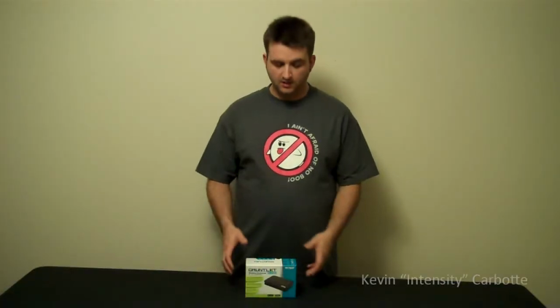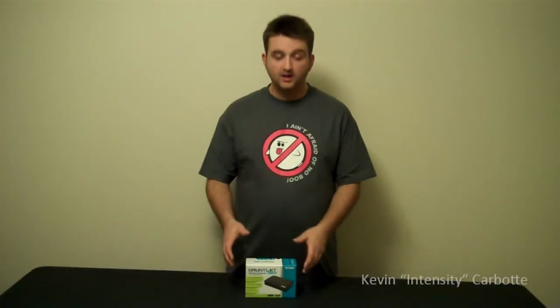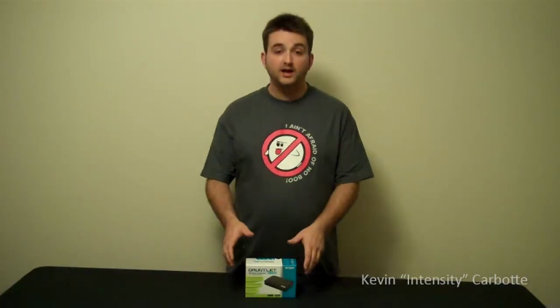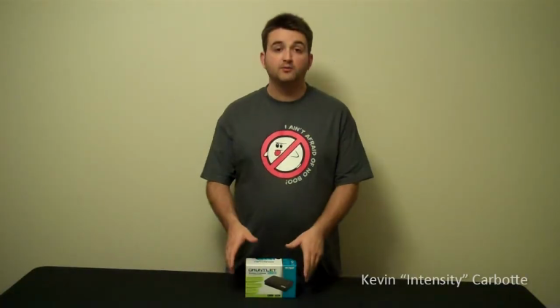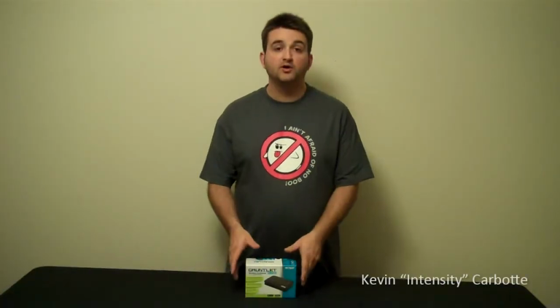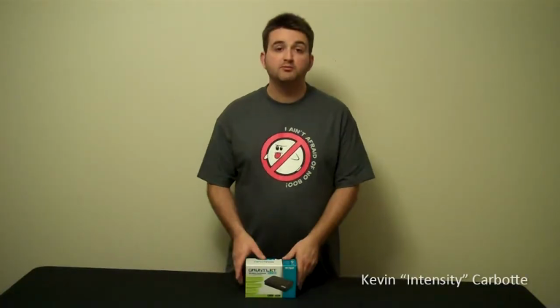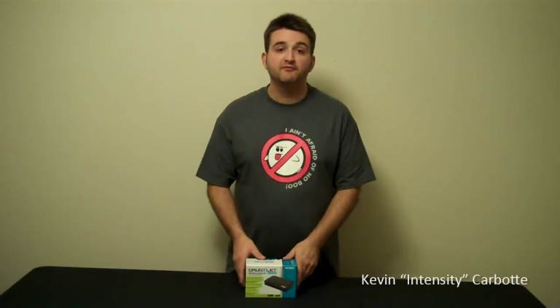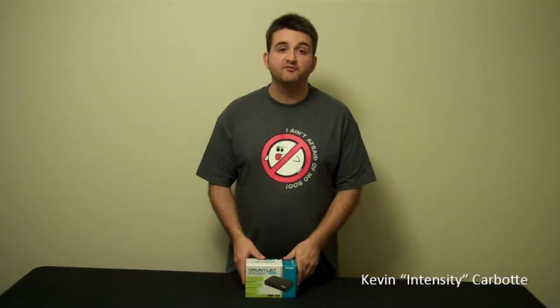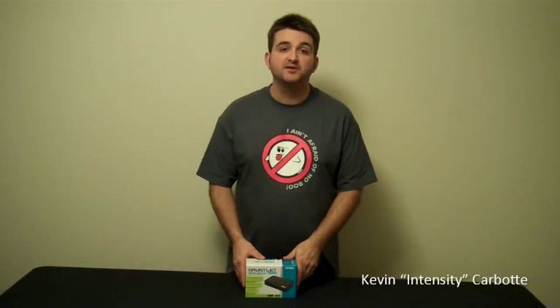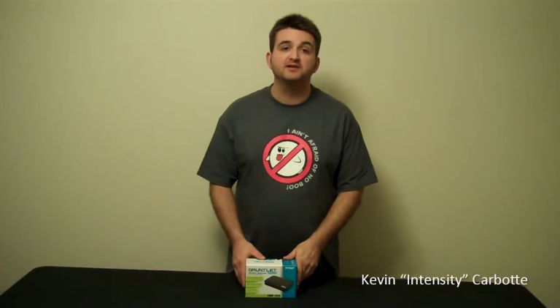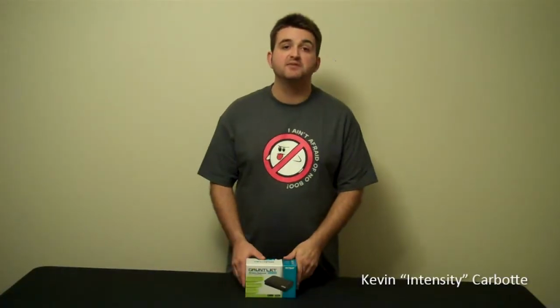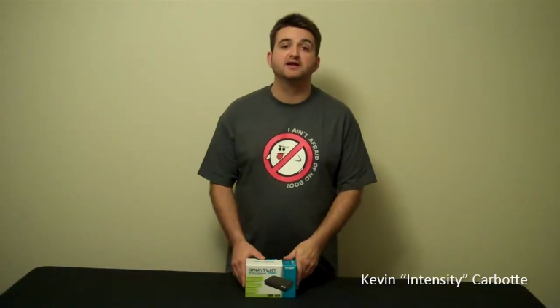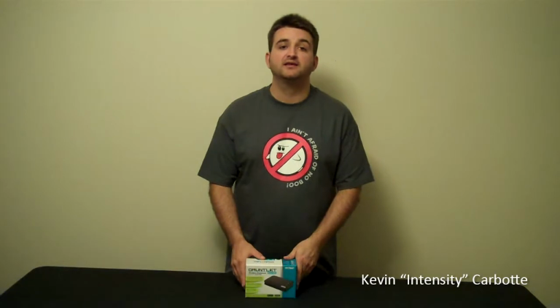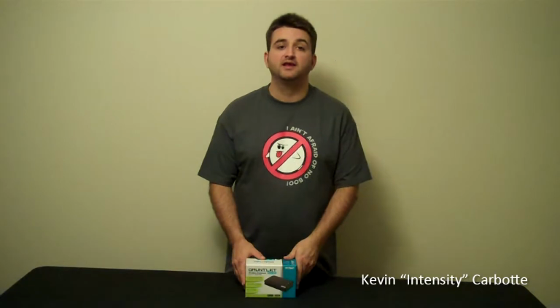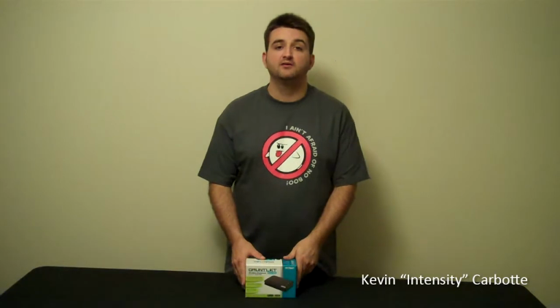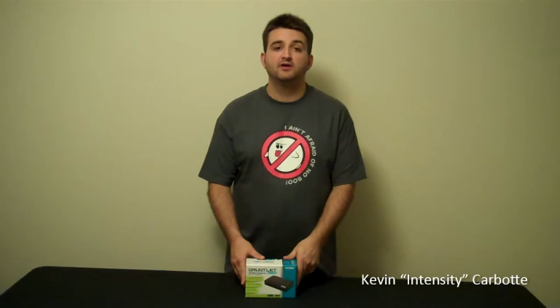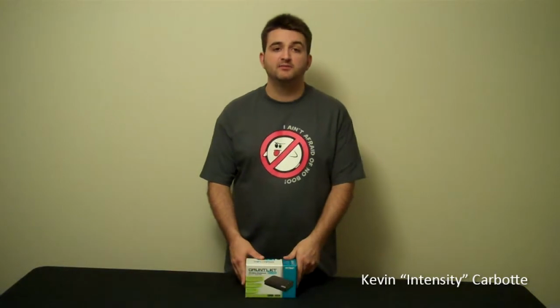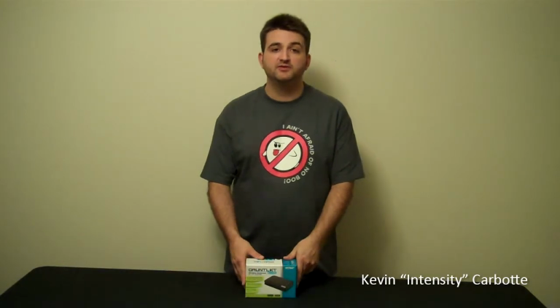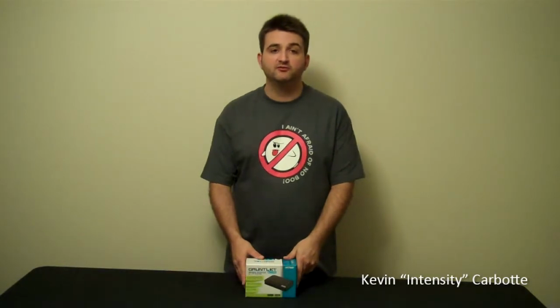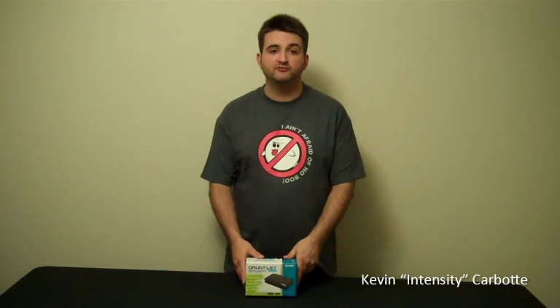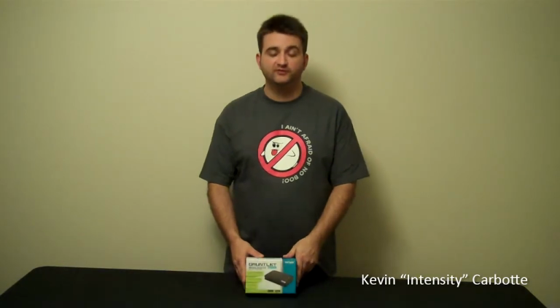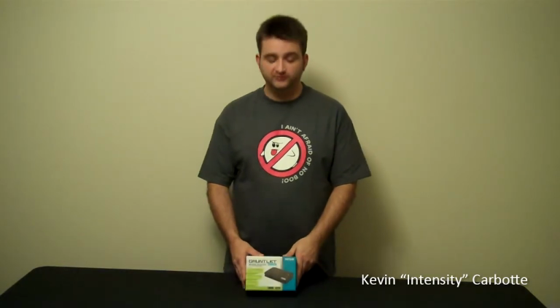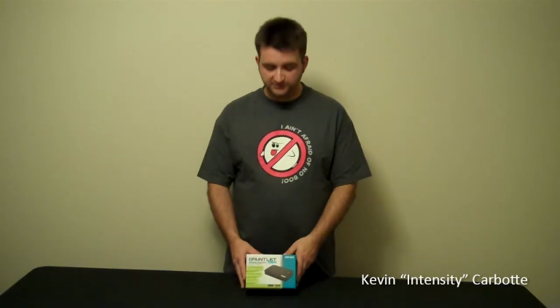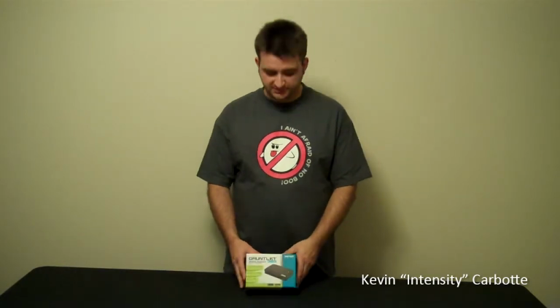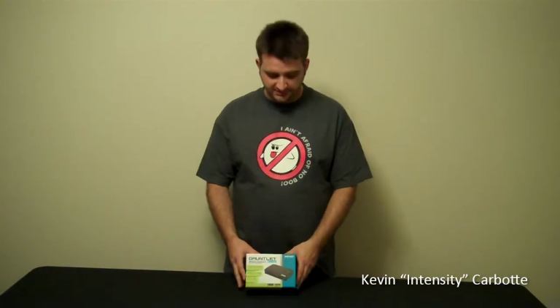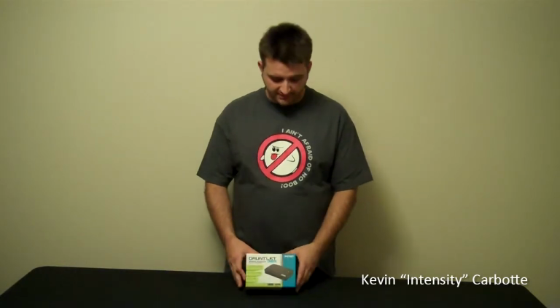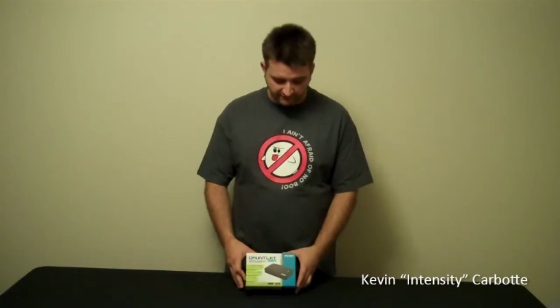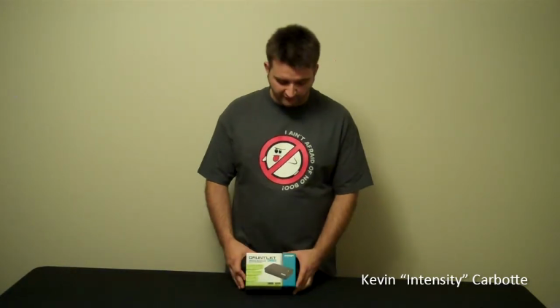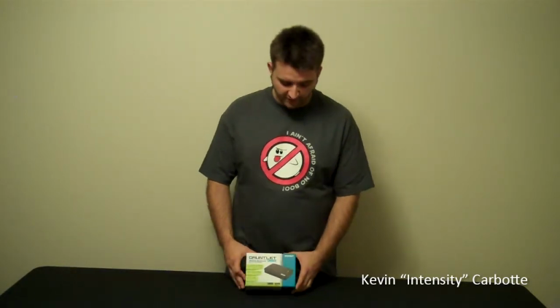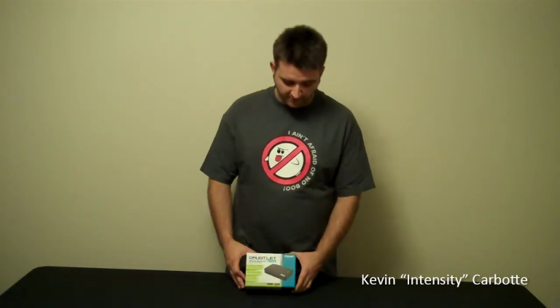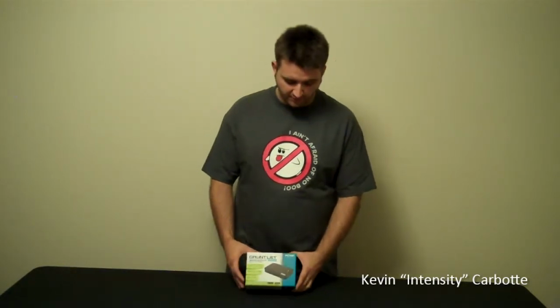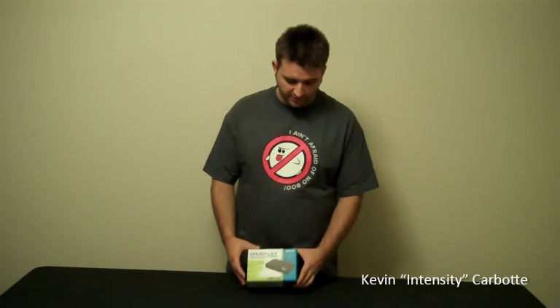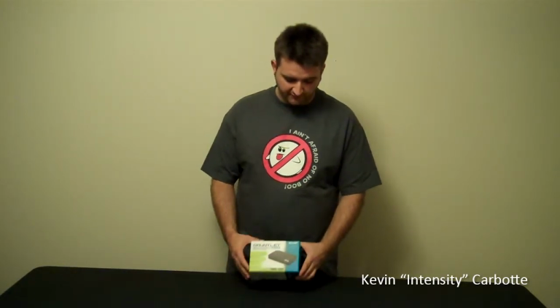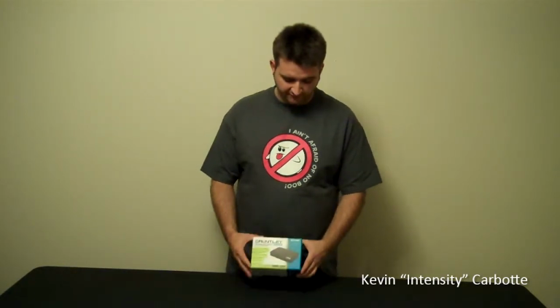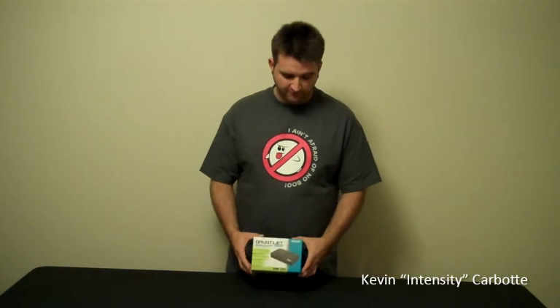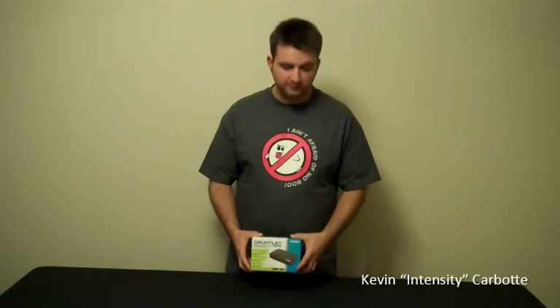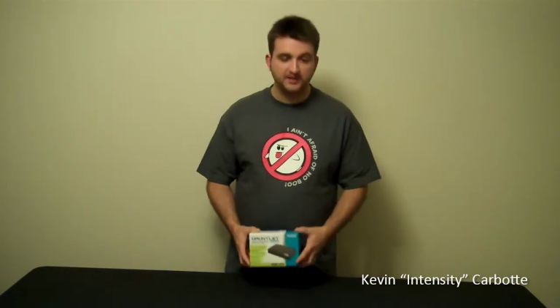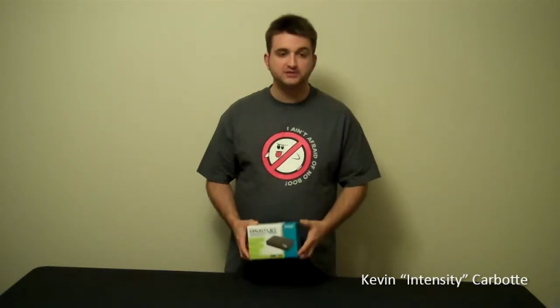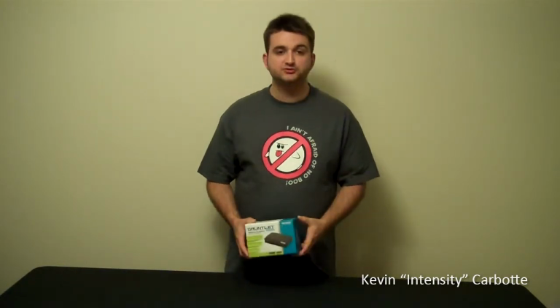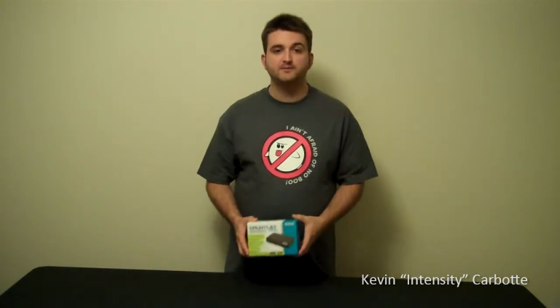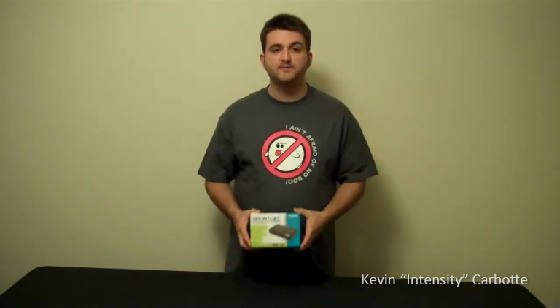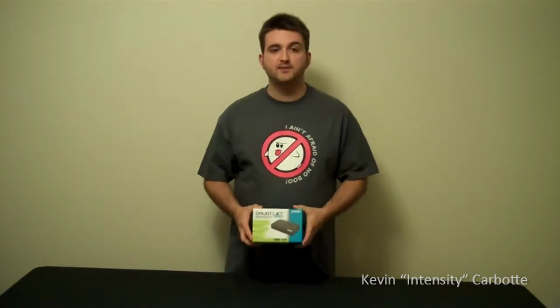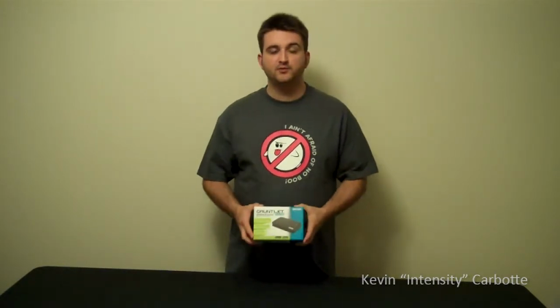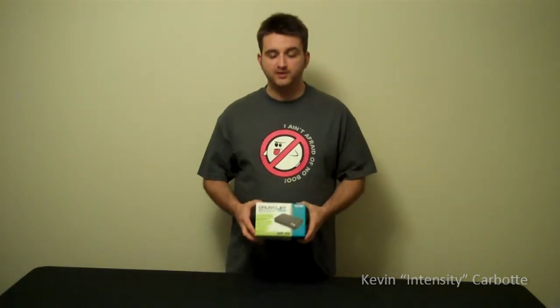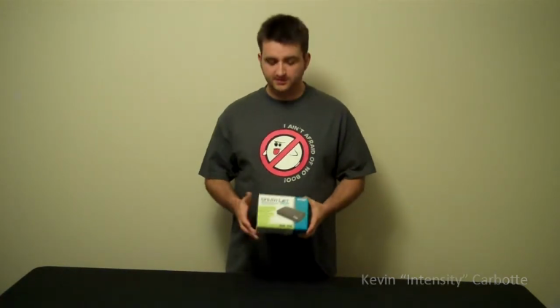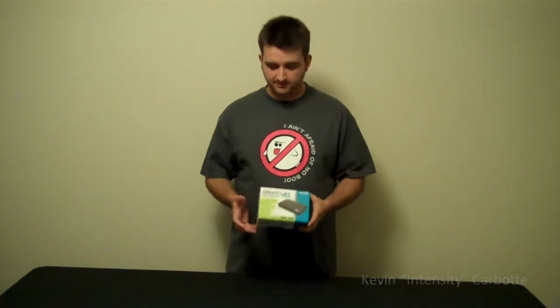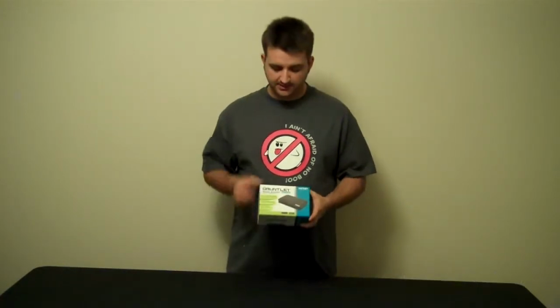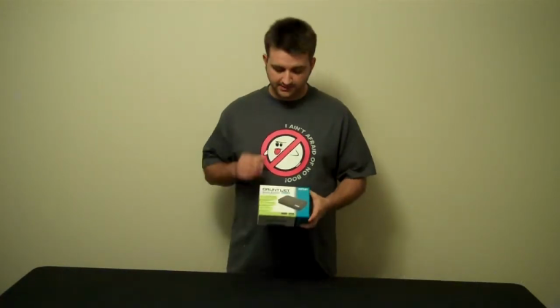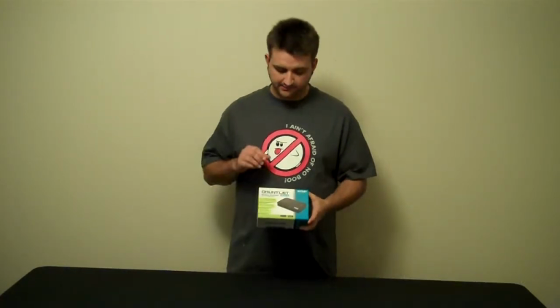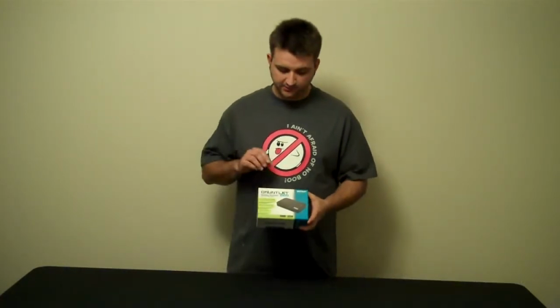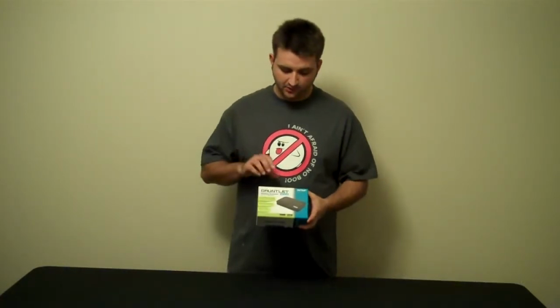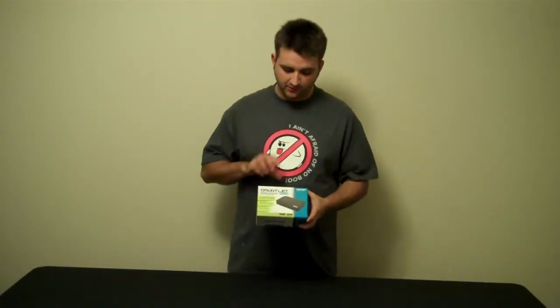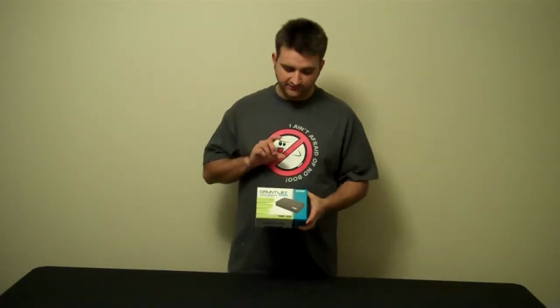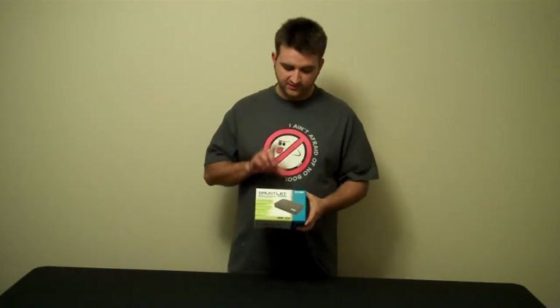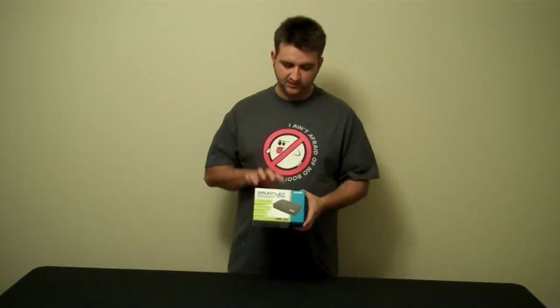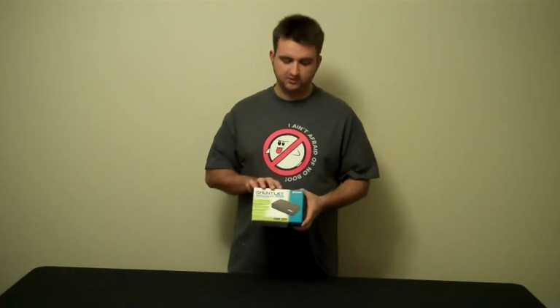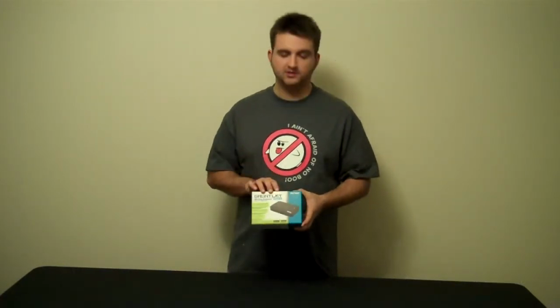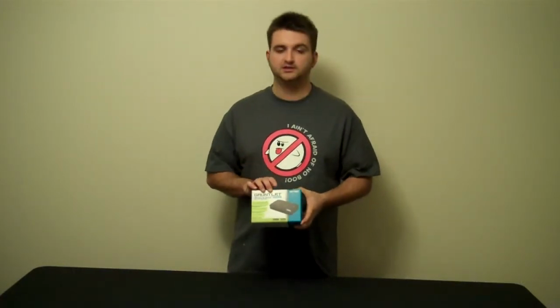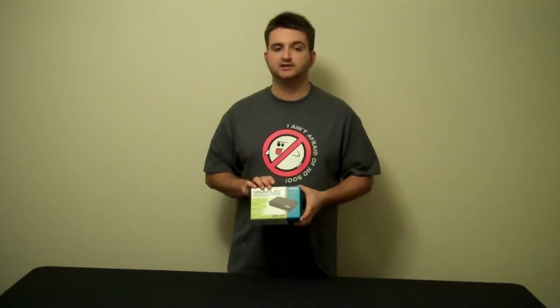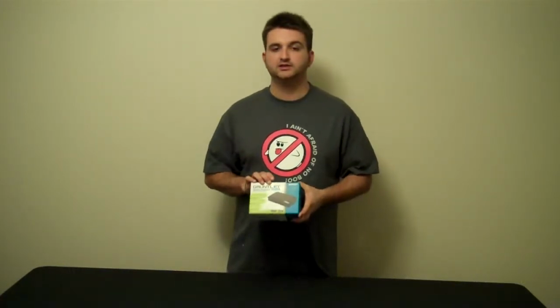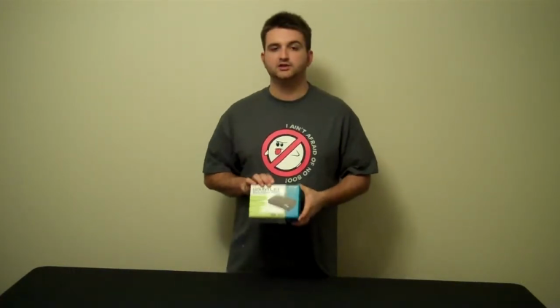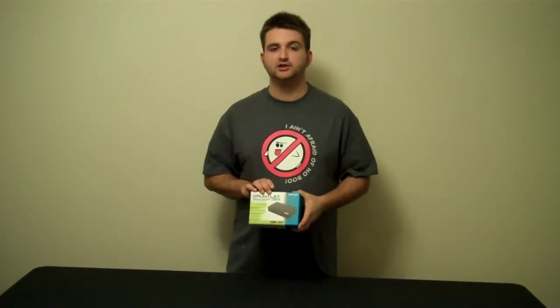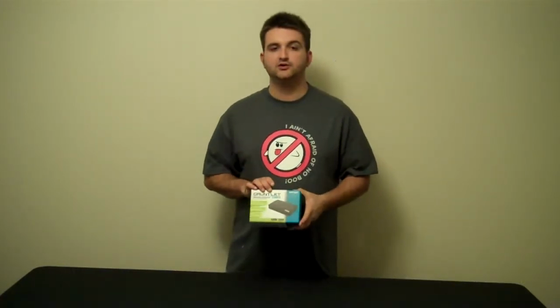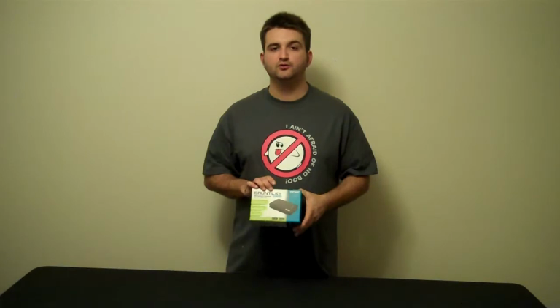Welcome everybody back to AYB Reviews. Today we've got a product from Patriot Memory and it's called the Gauntlet Node.